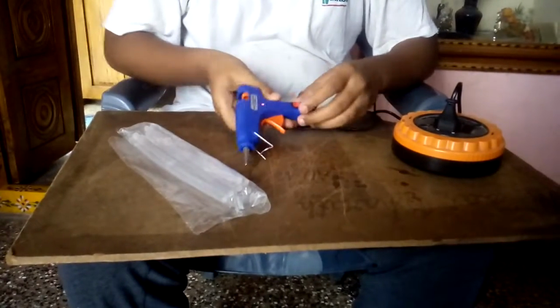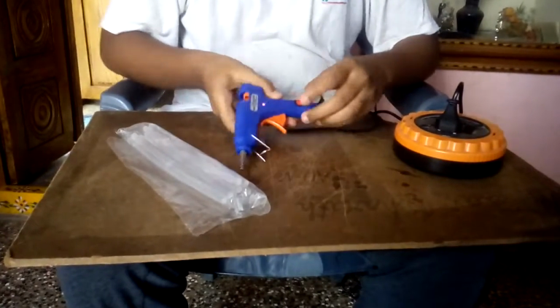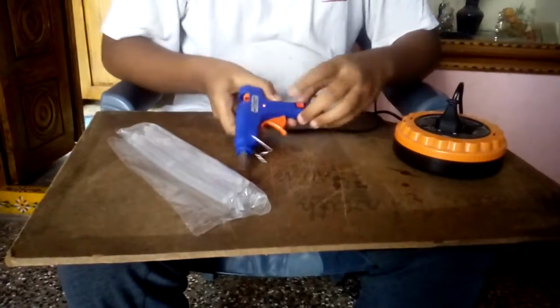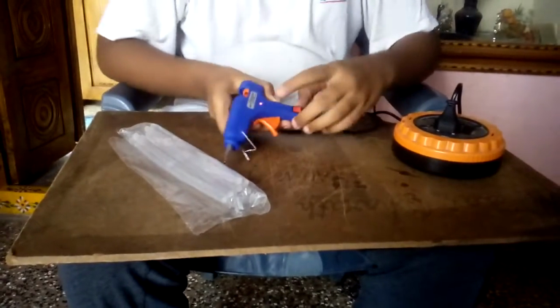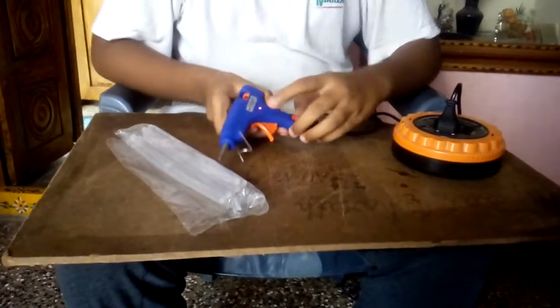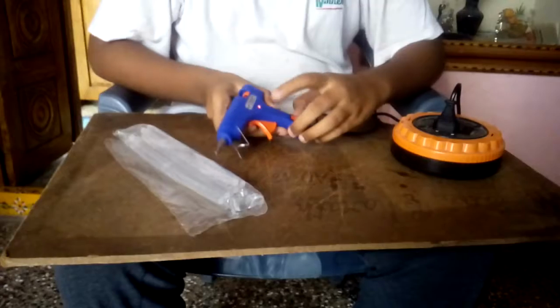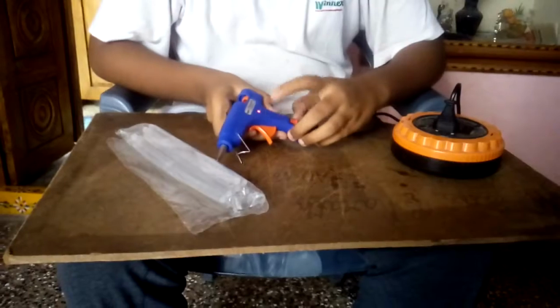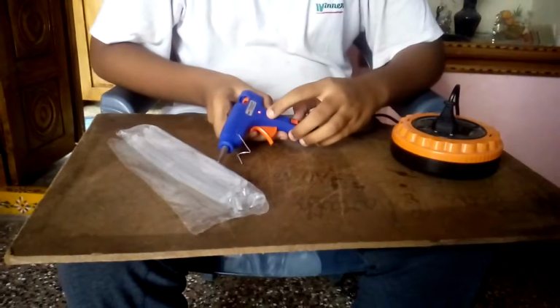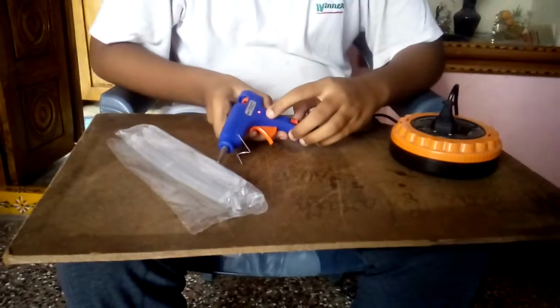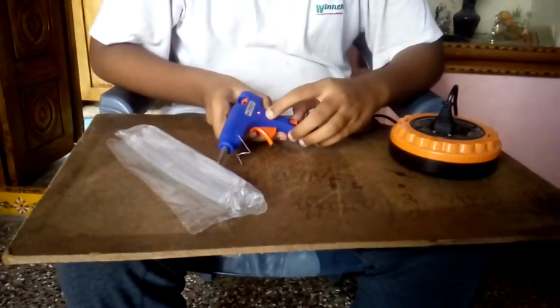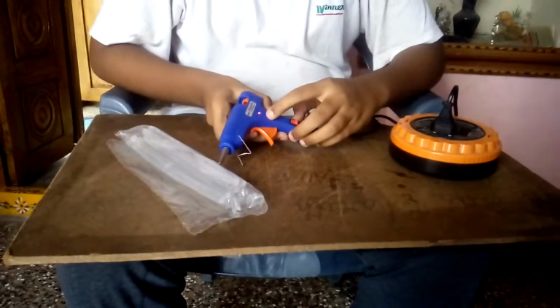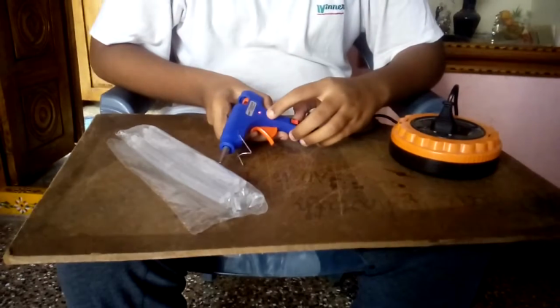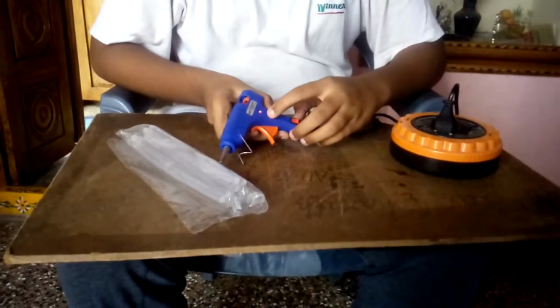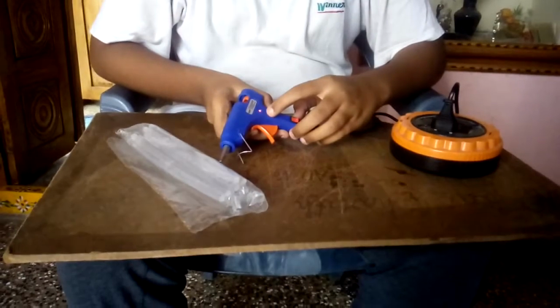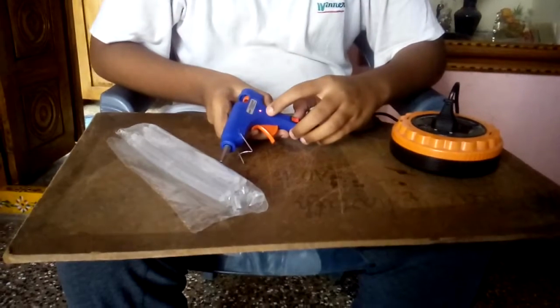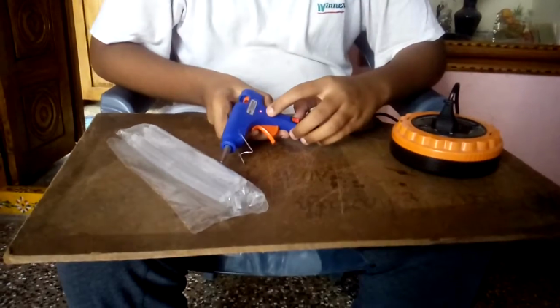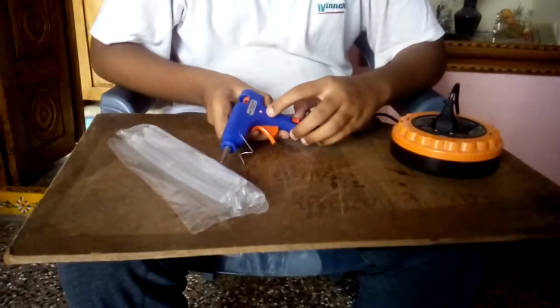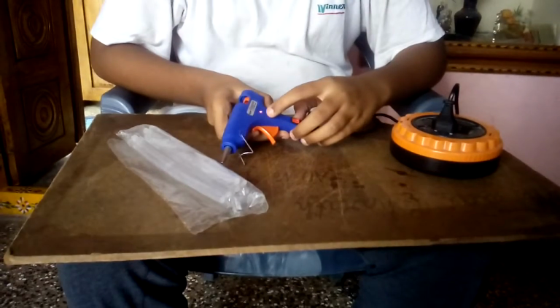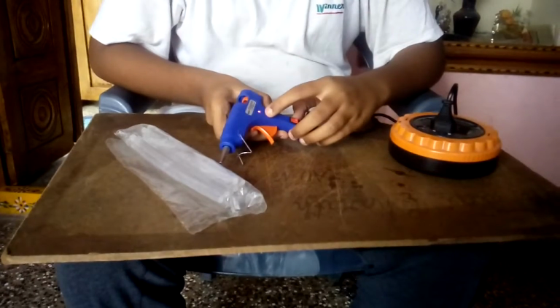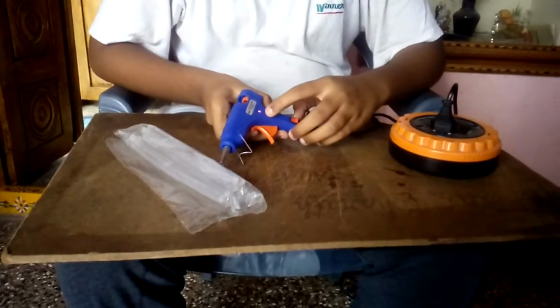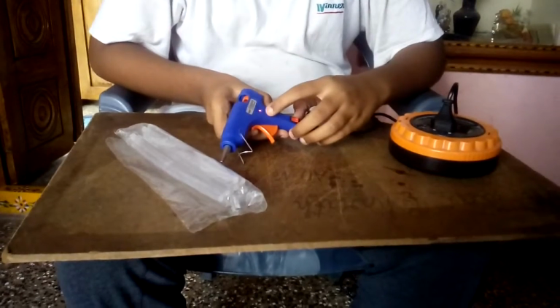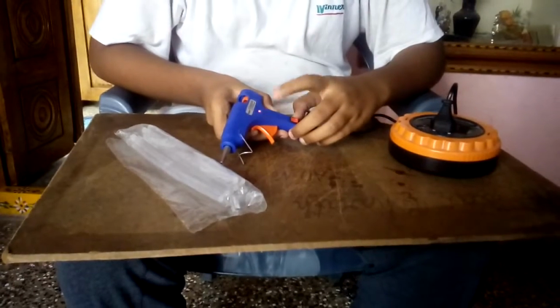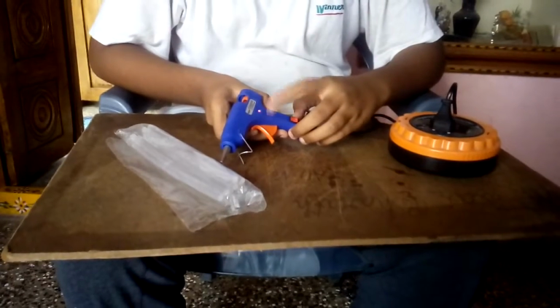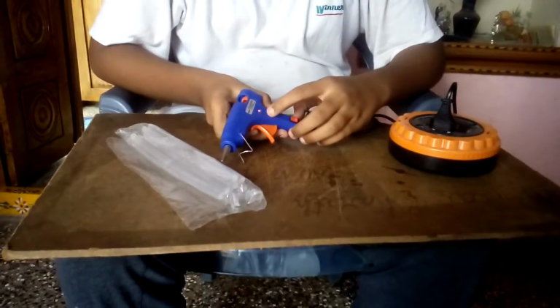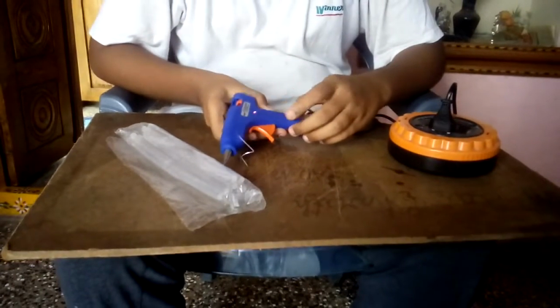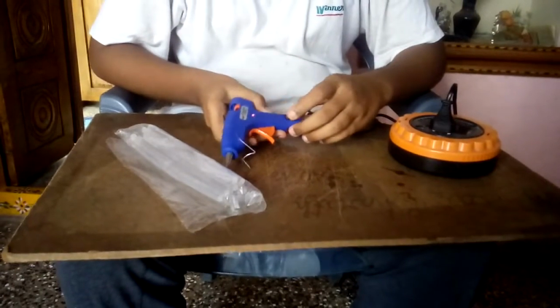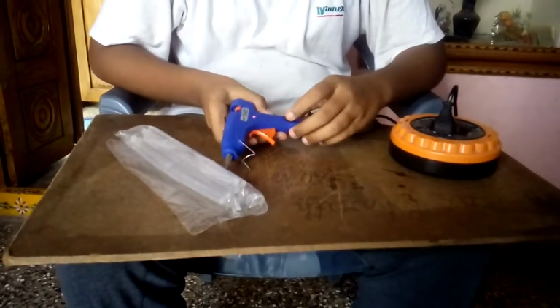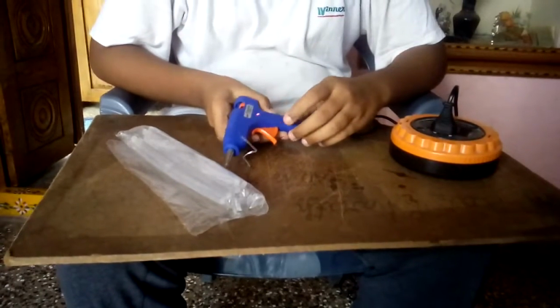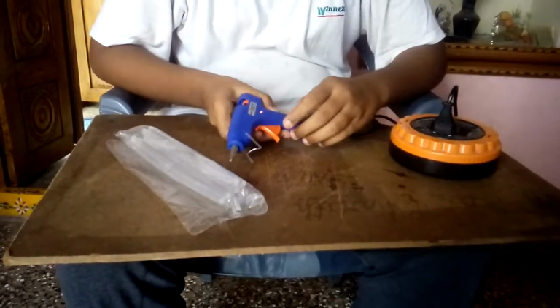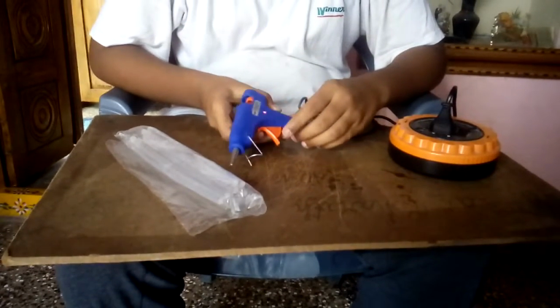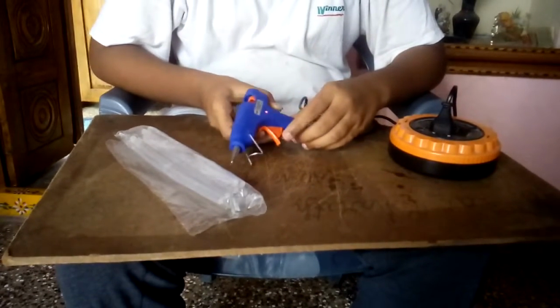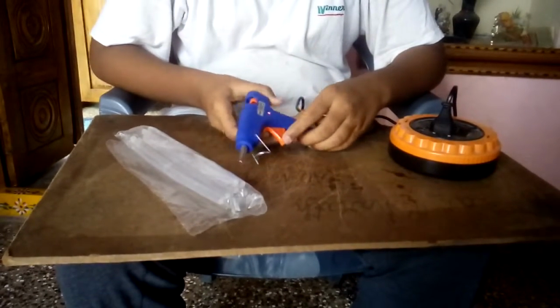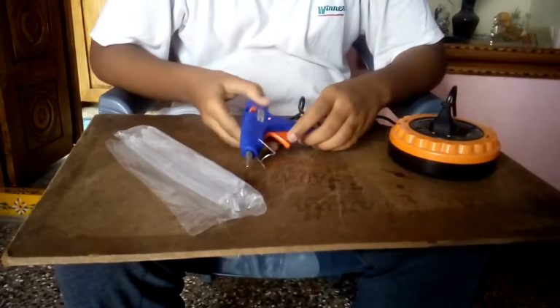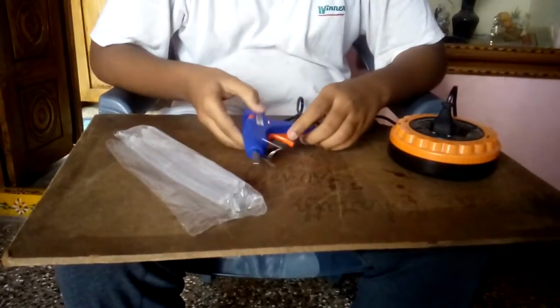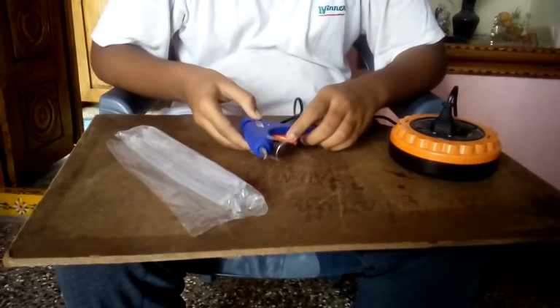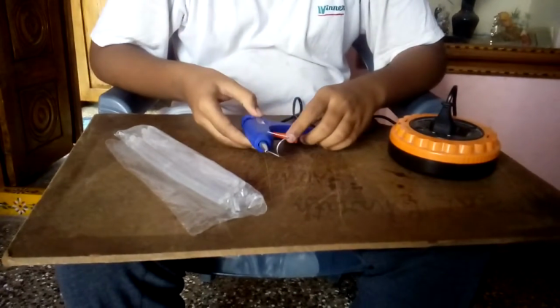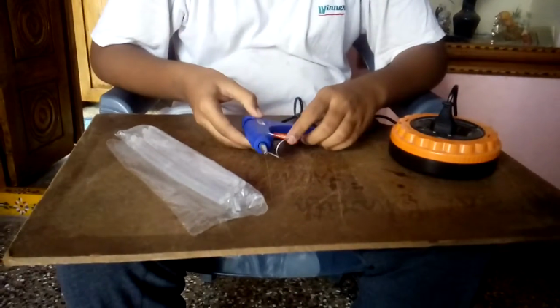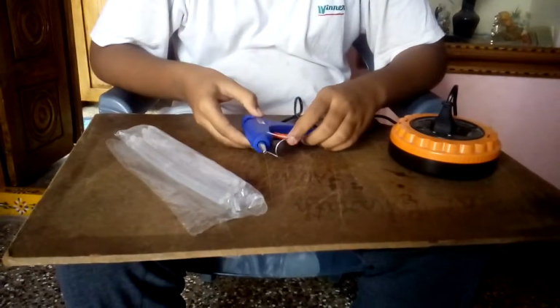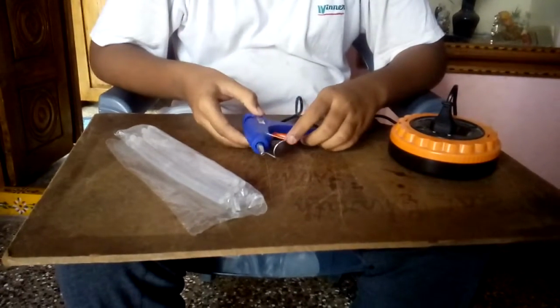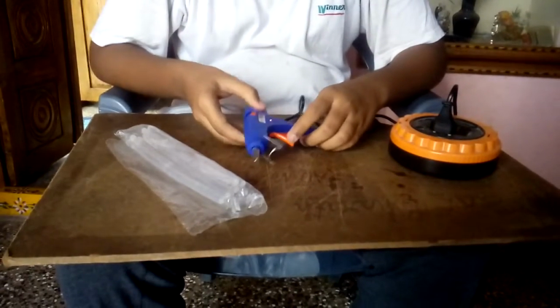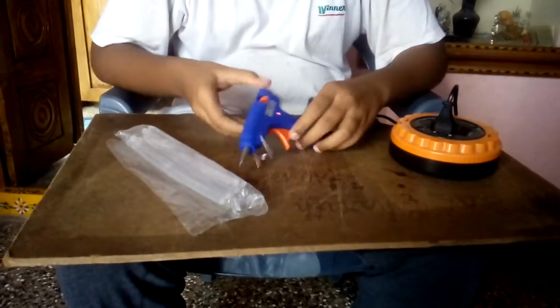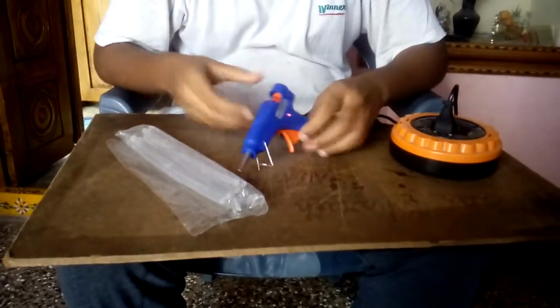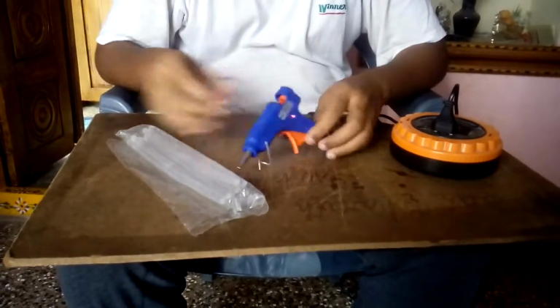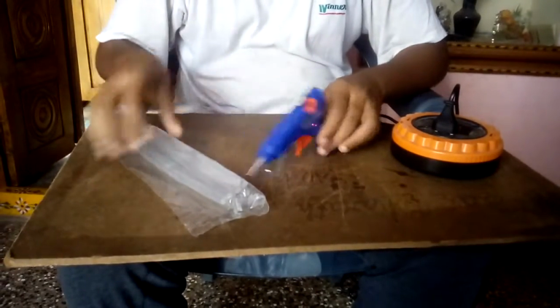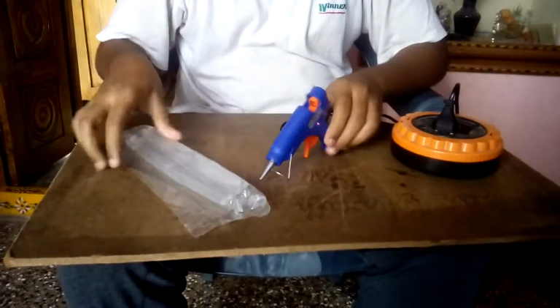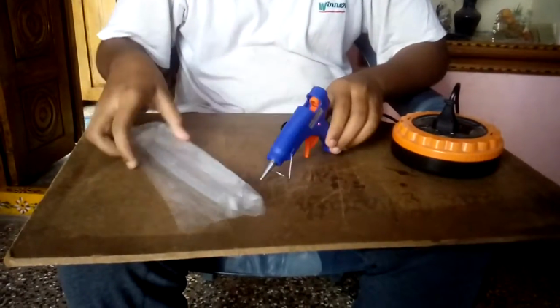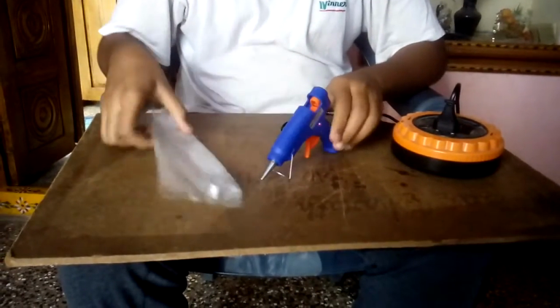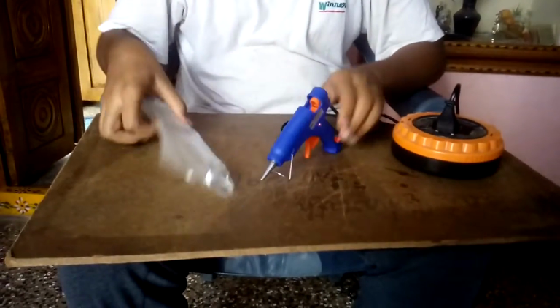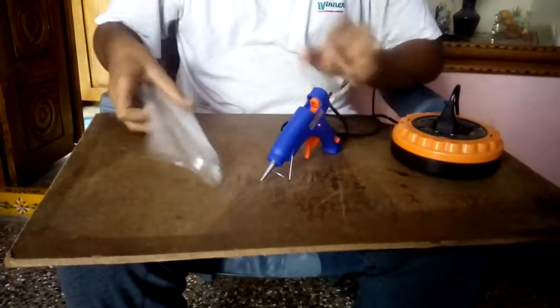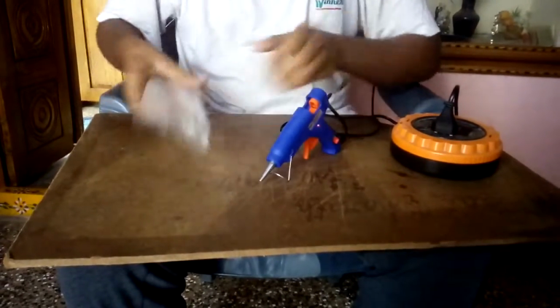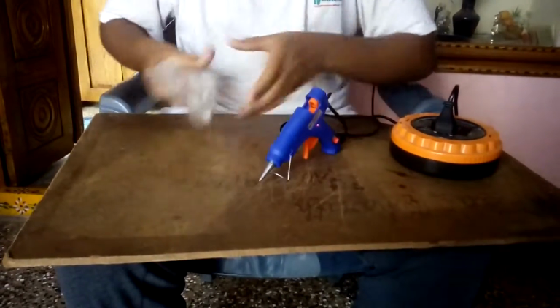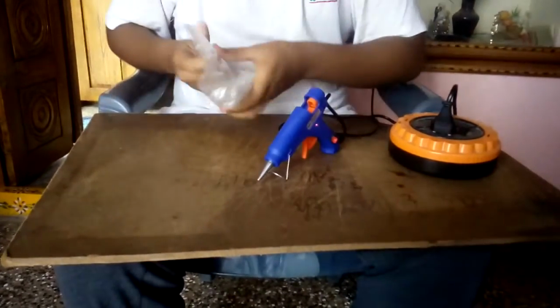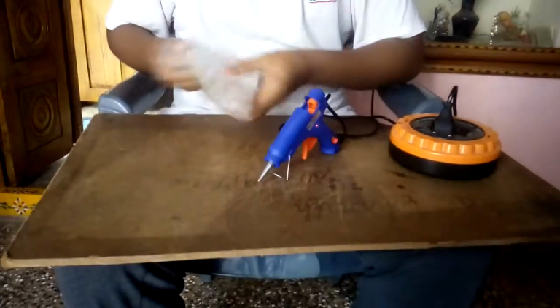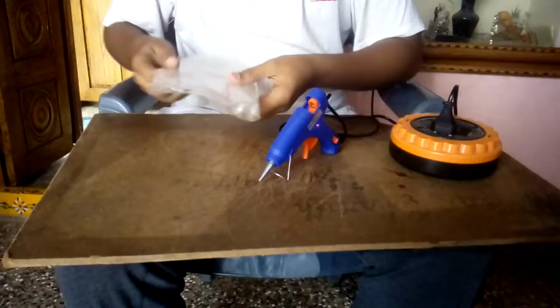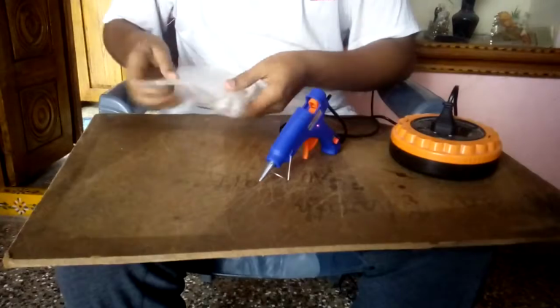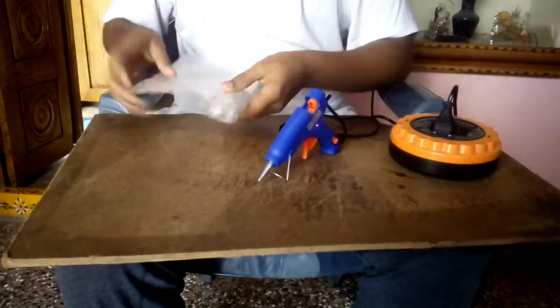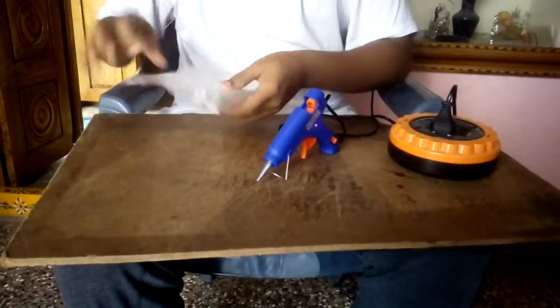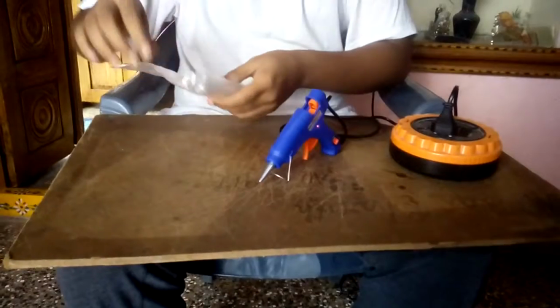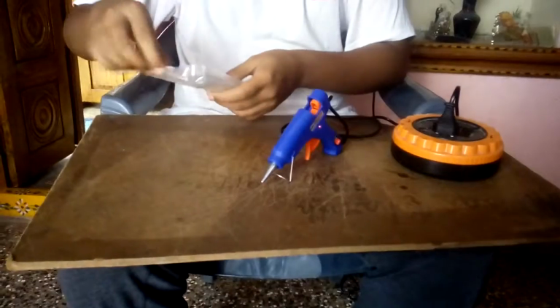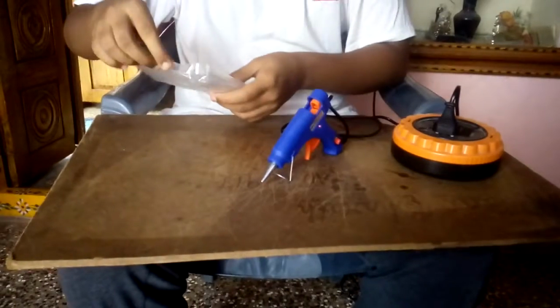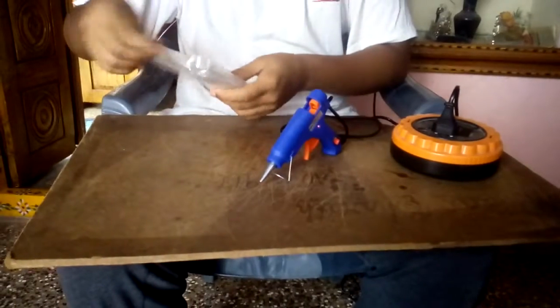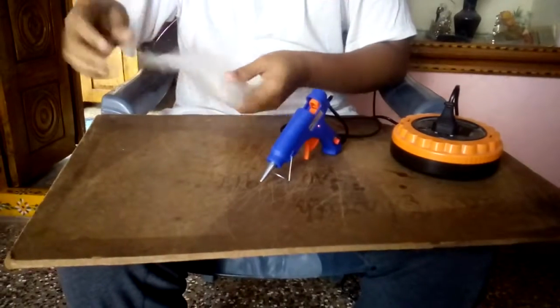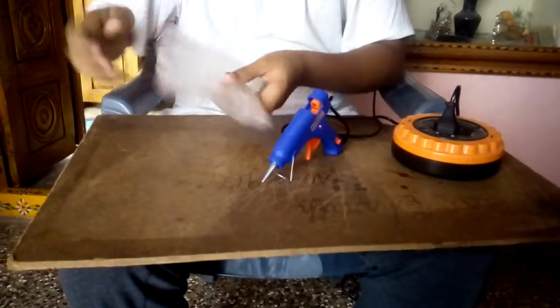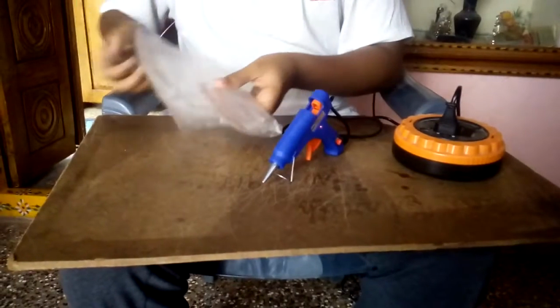See, the light indicator has turned on. Let's open the glue gun.